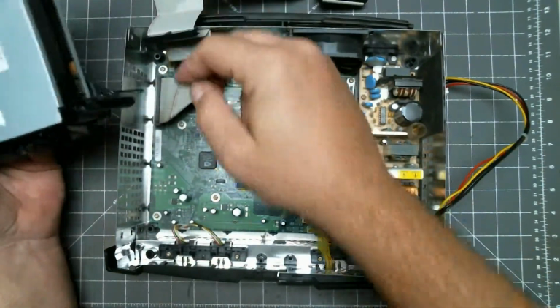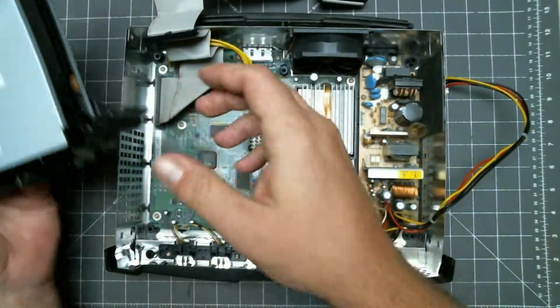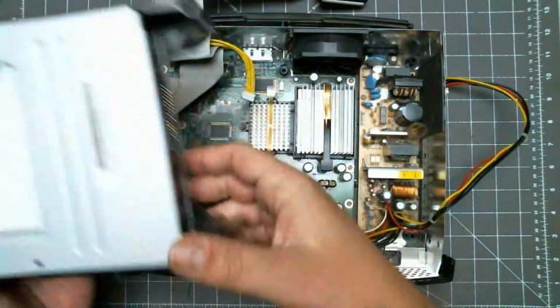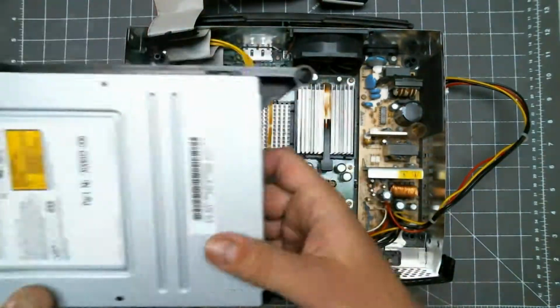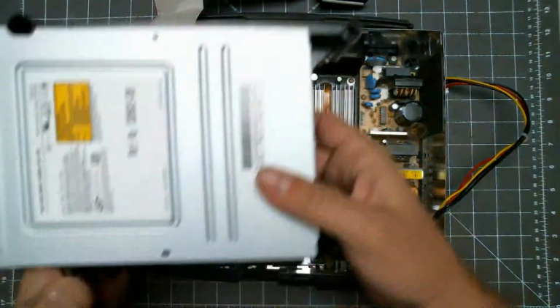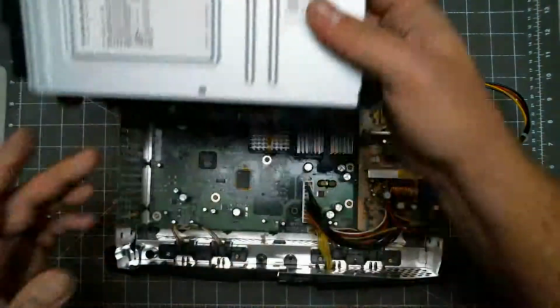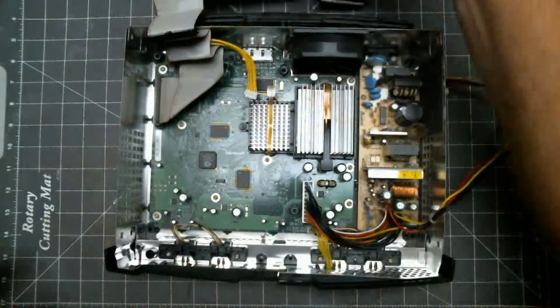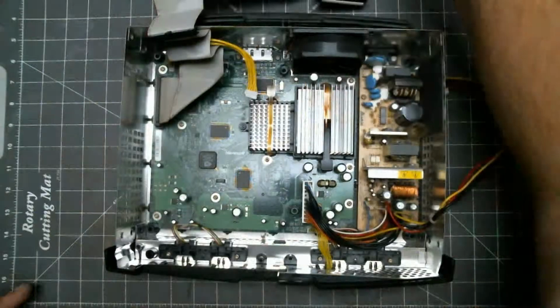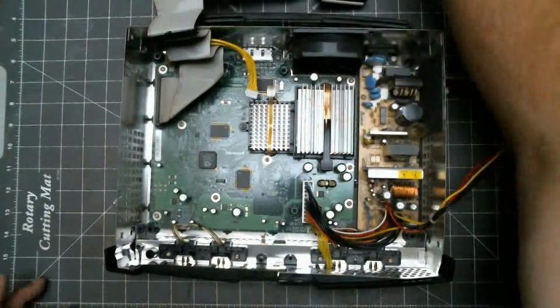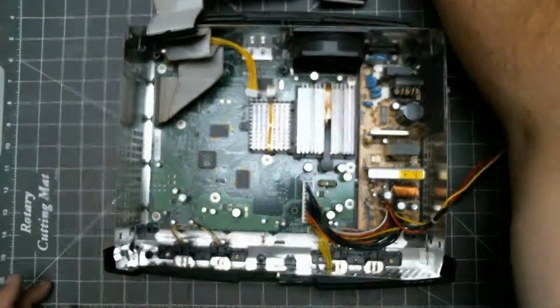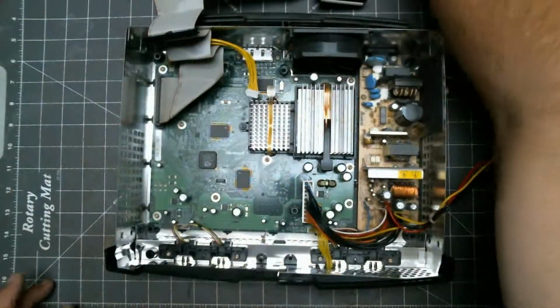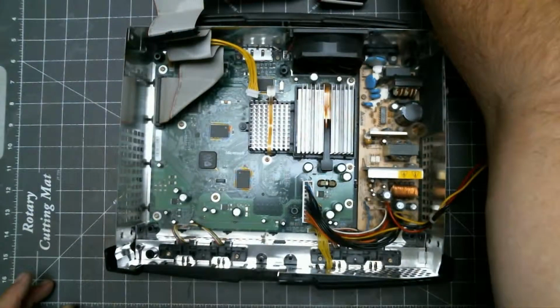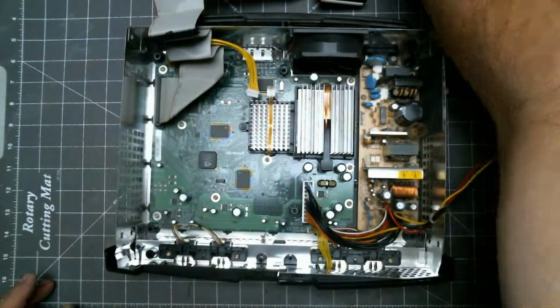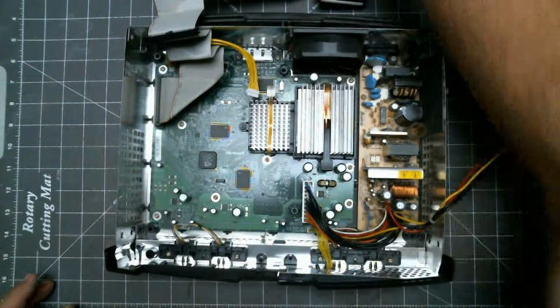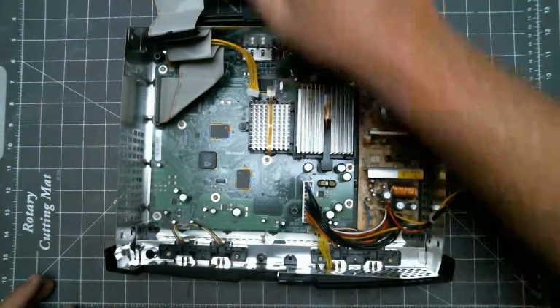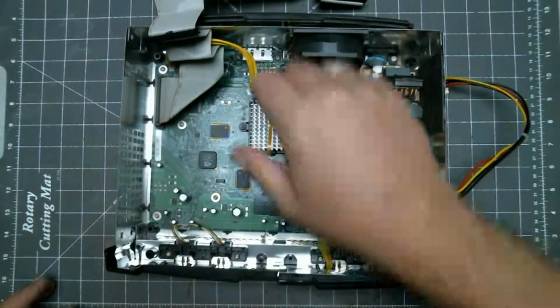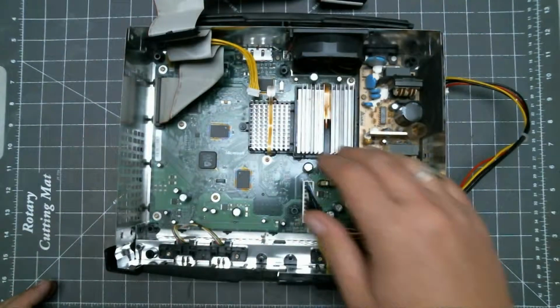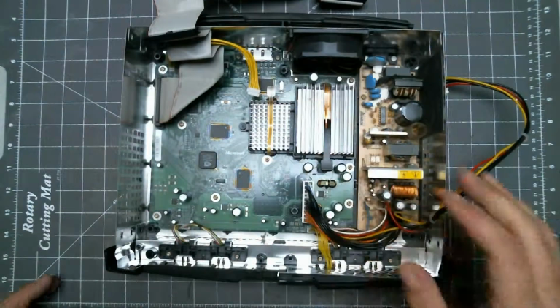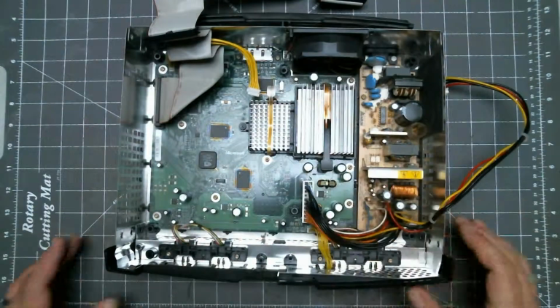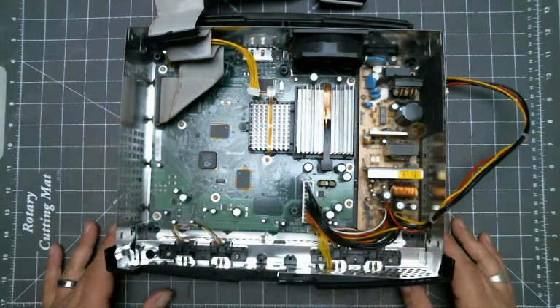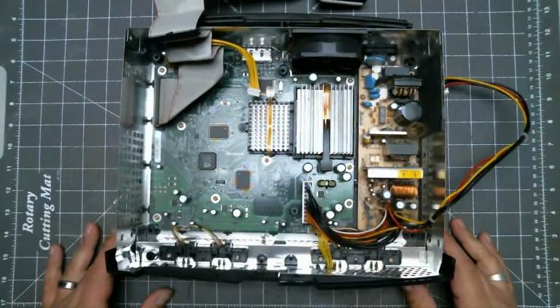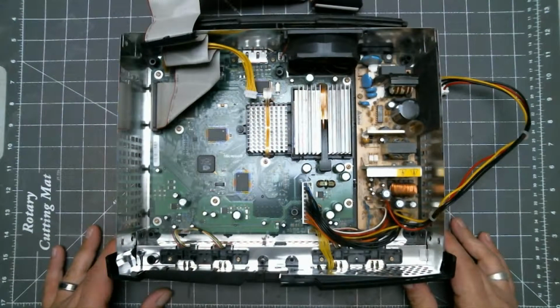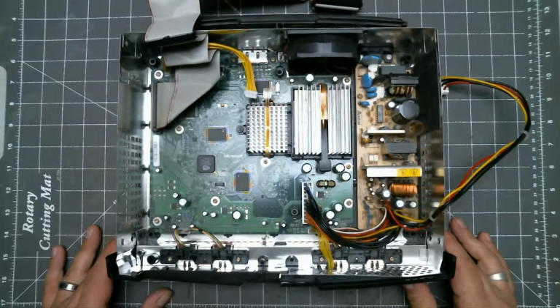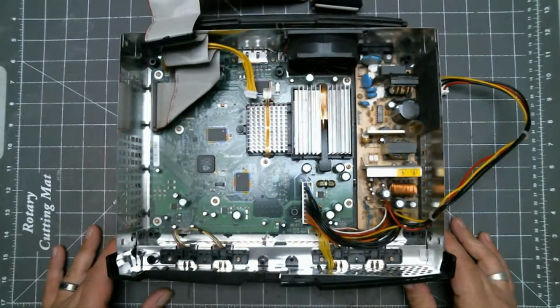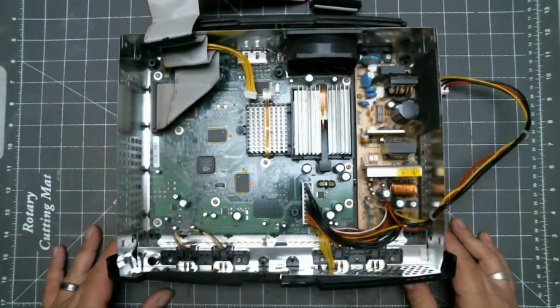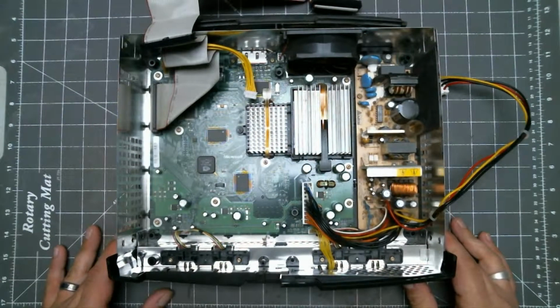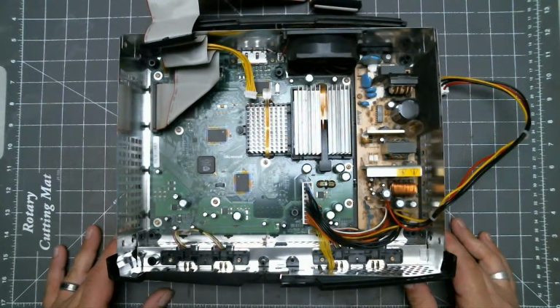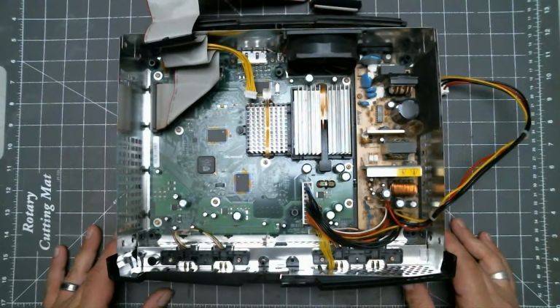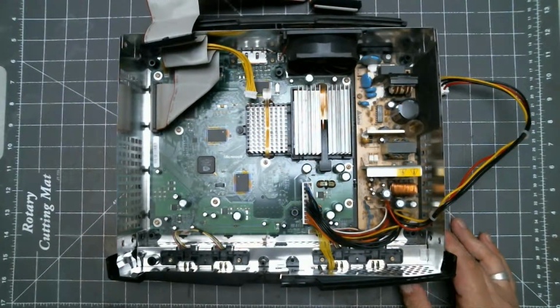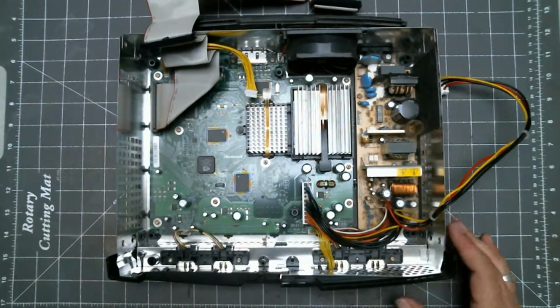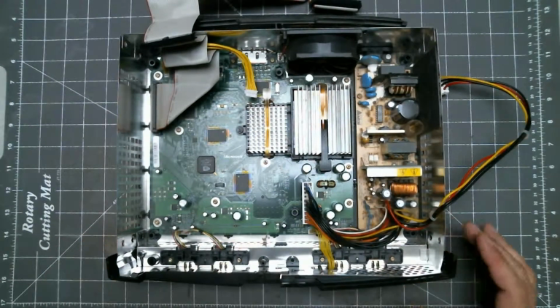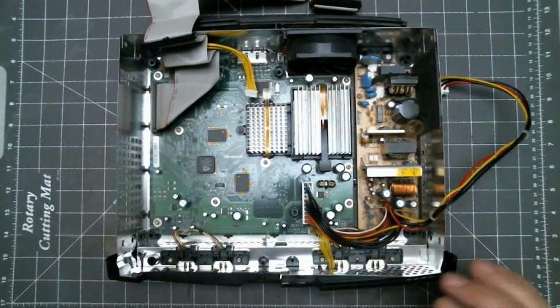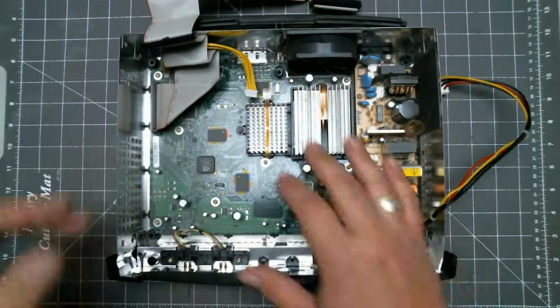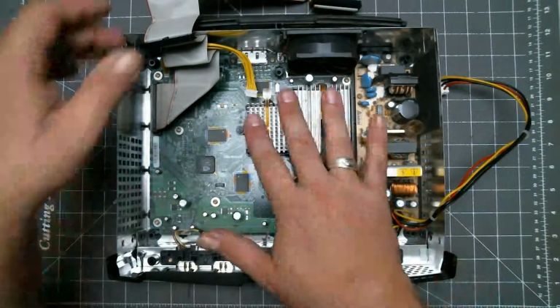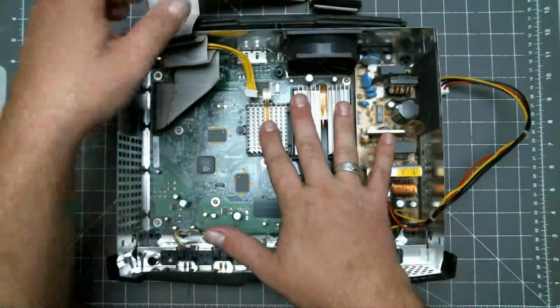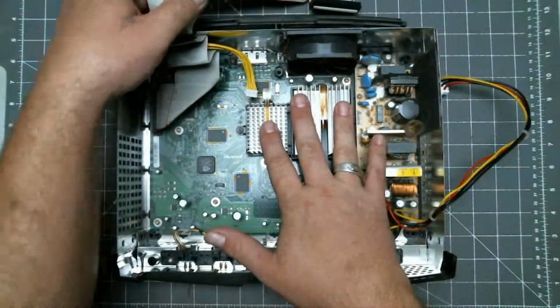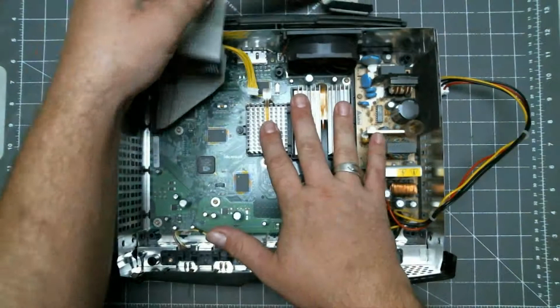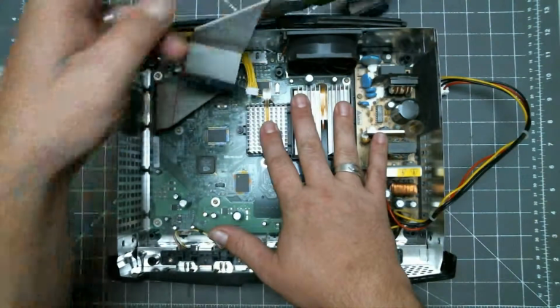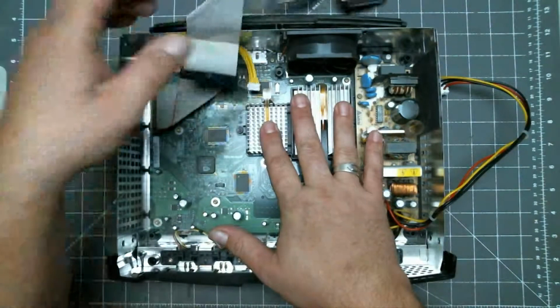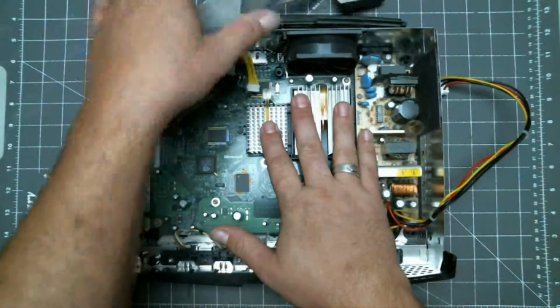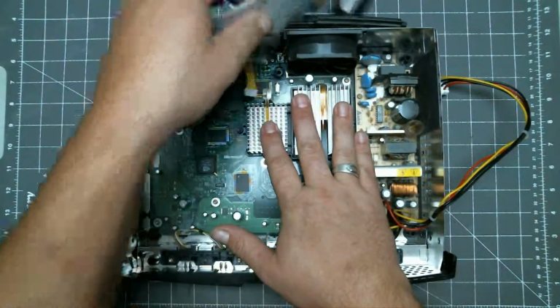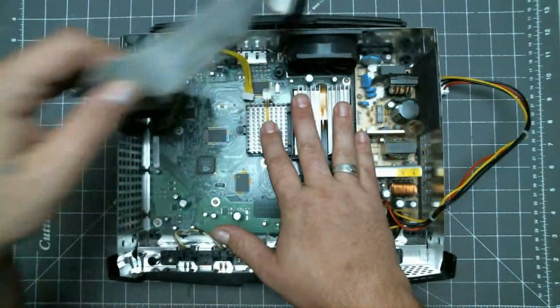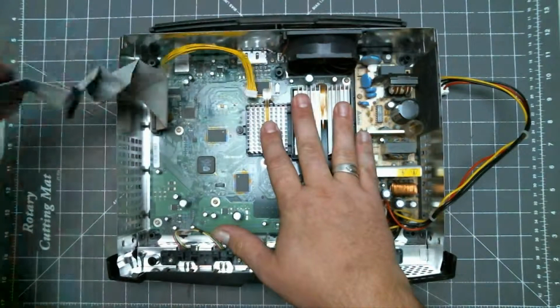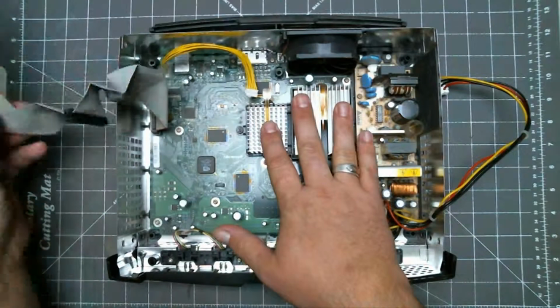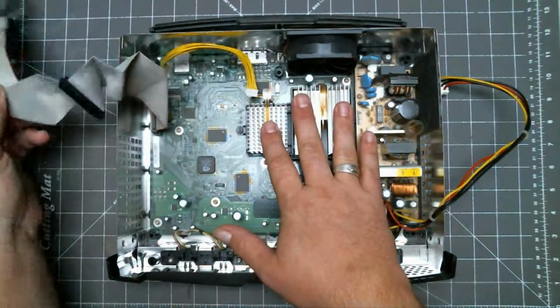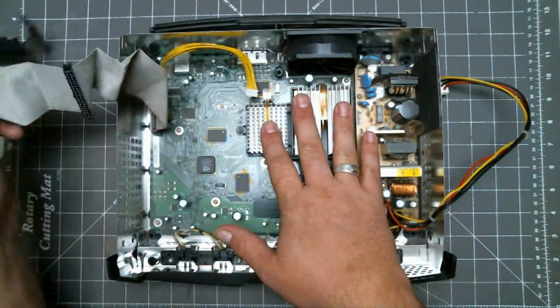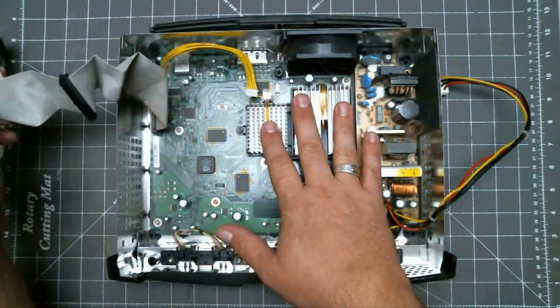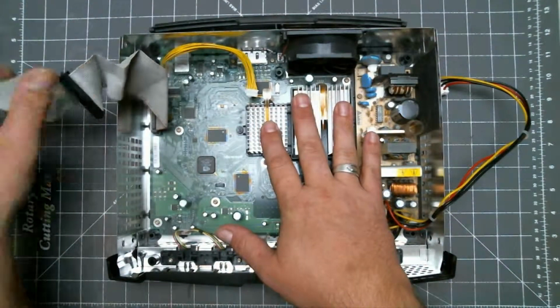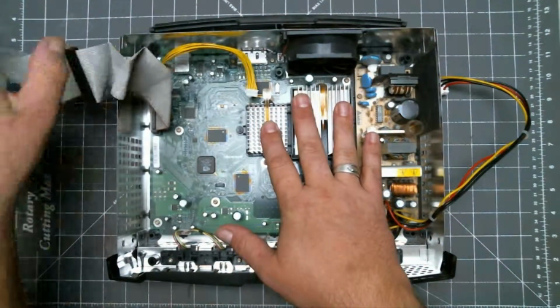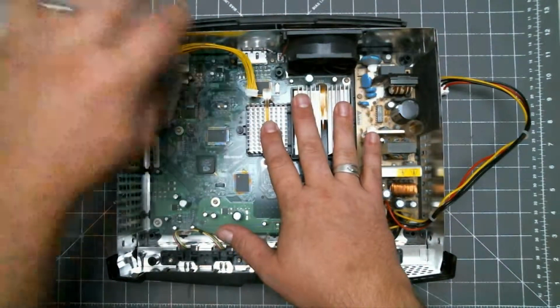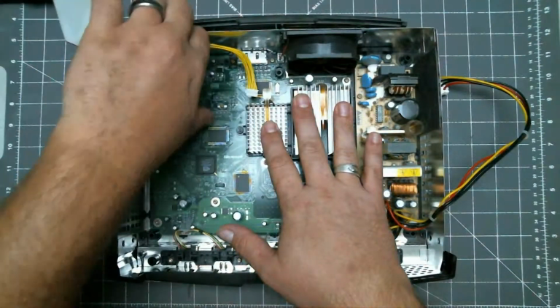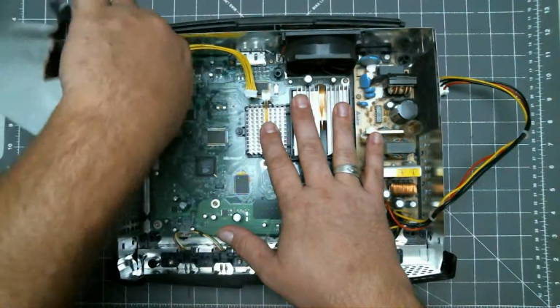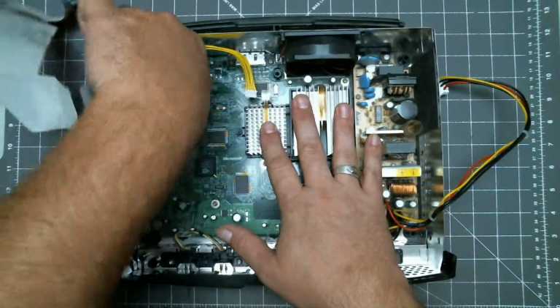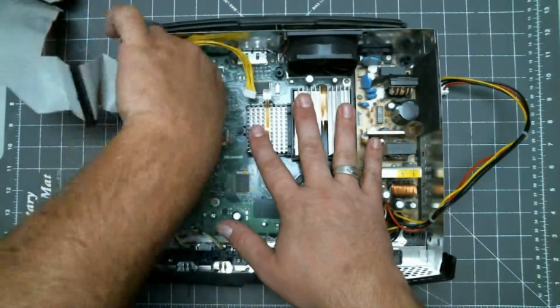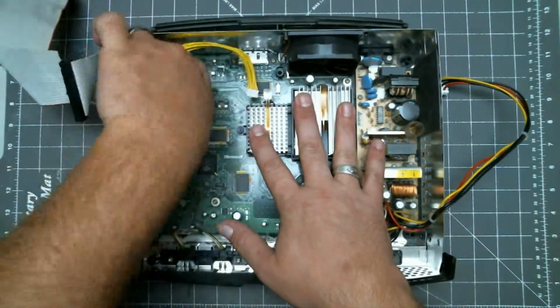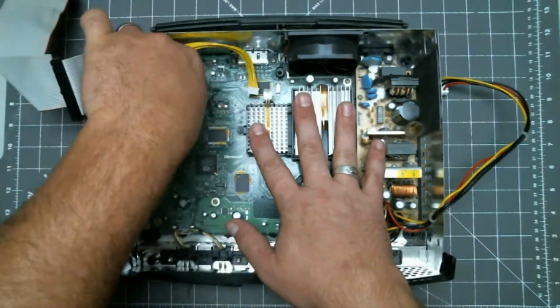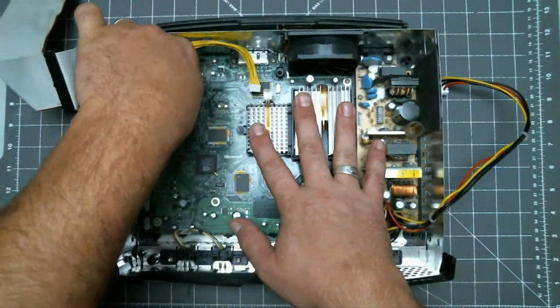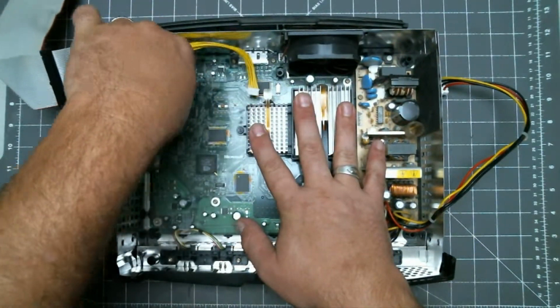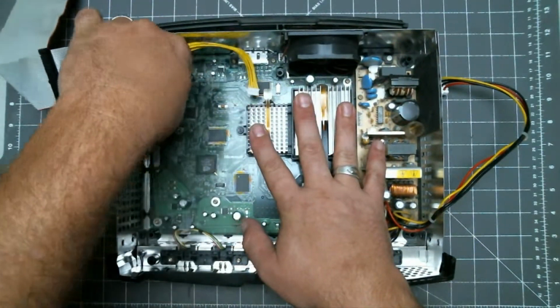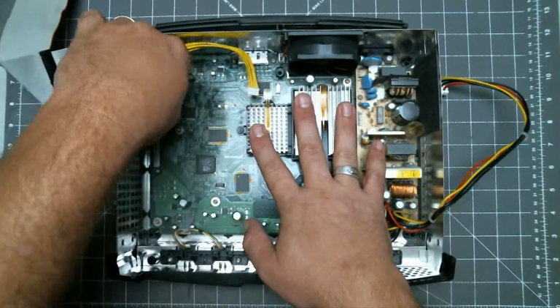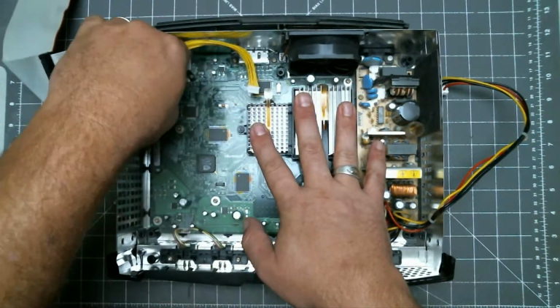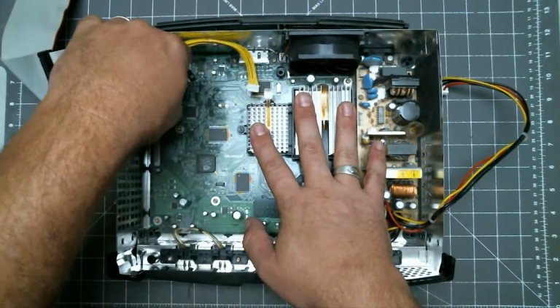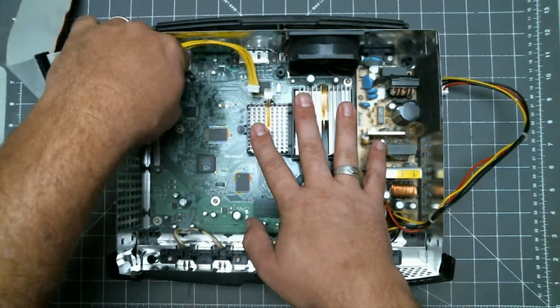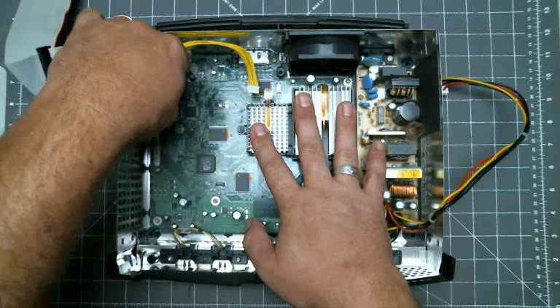With the DVD drive out of the way, we can now remove the two cables from the main board.